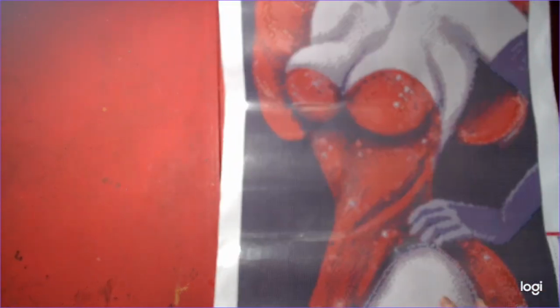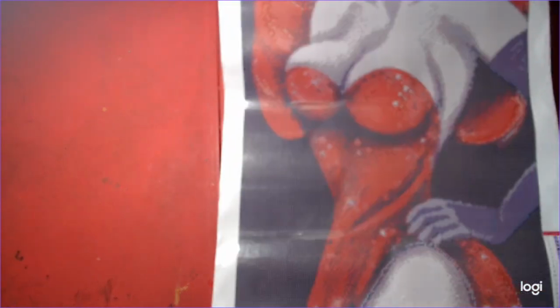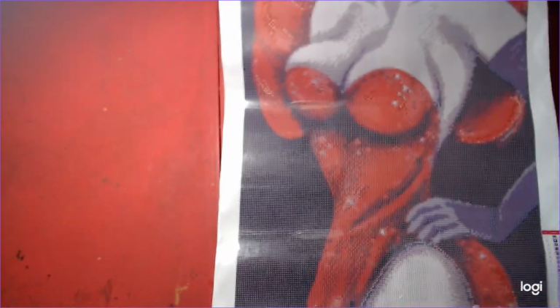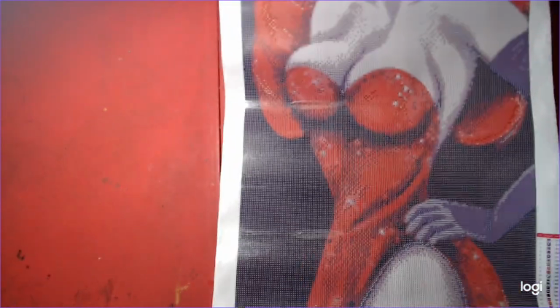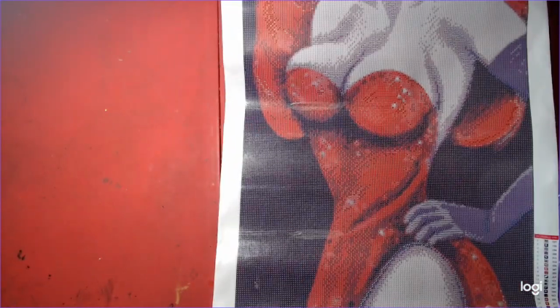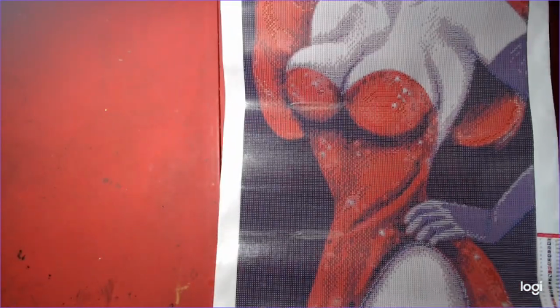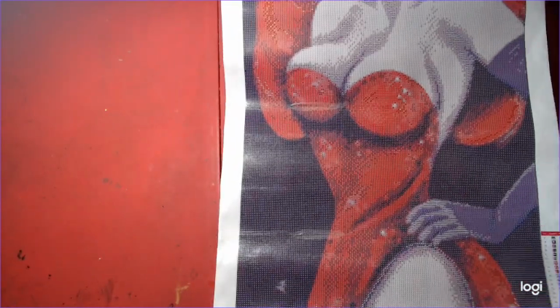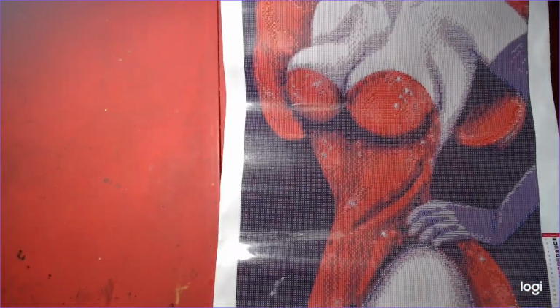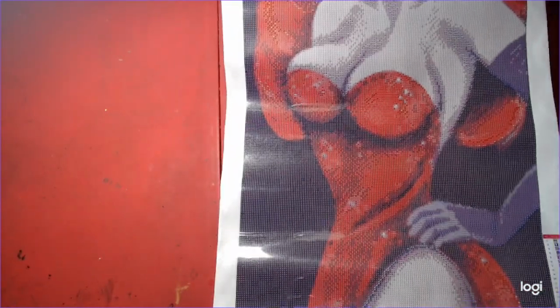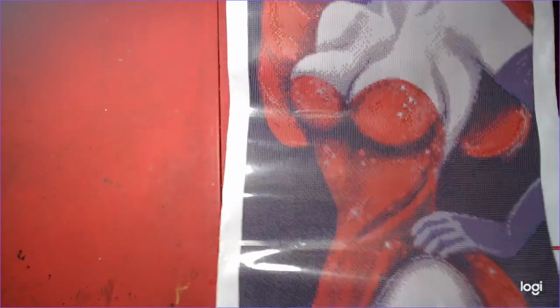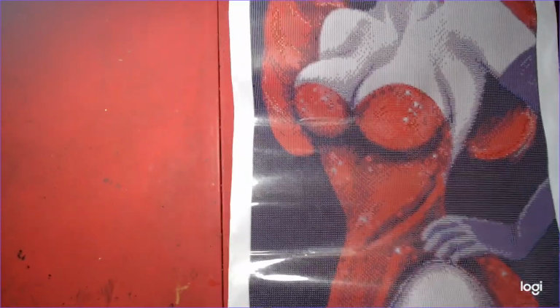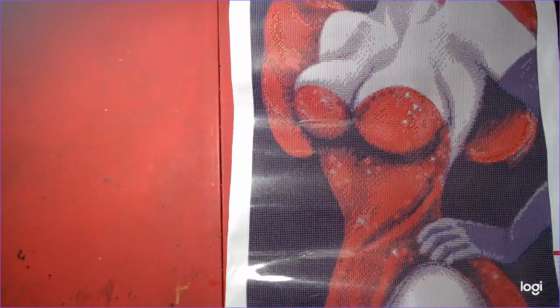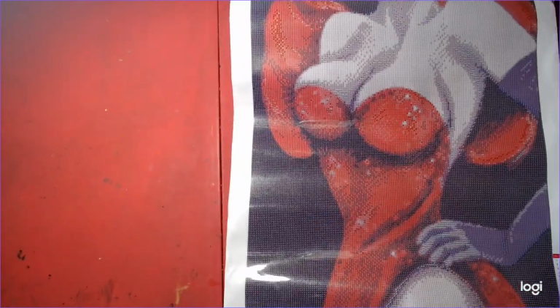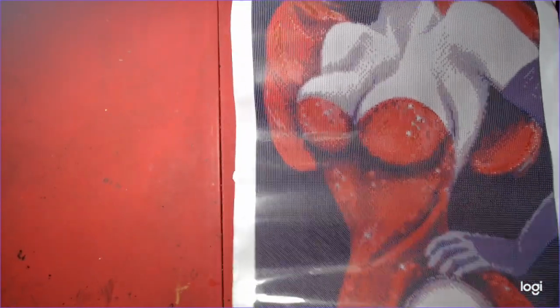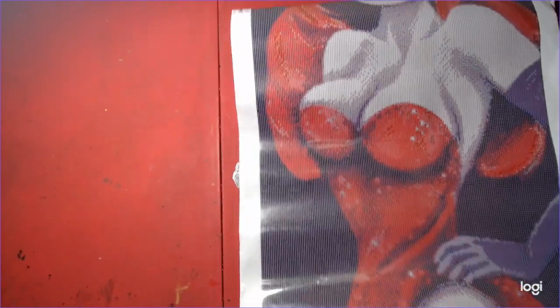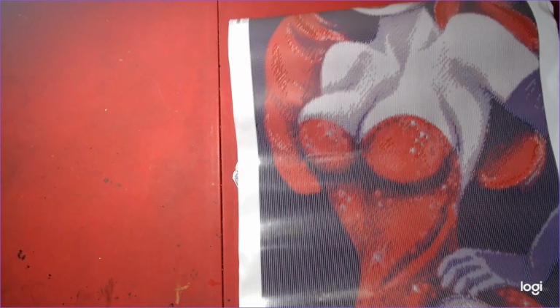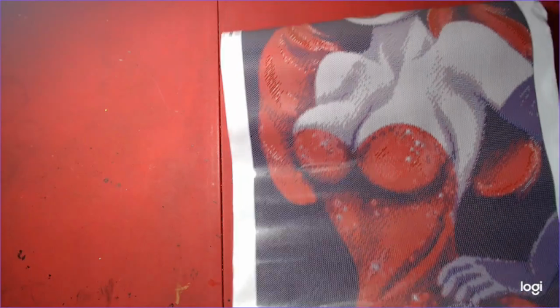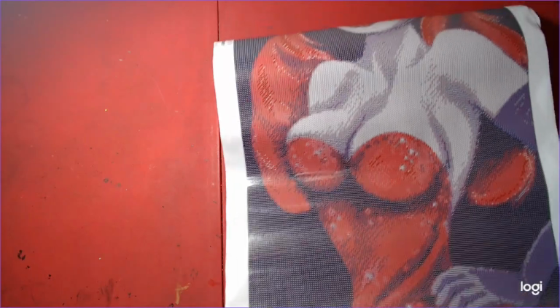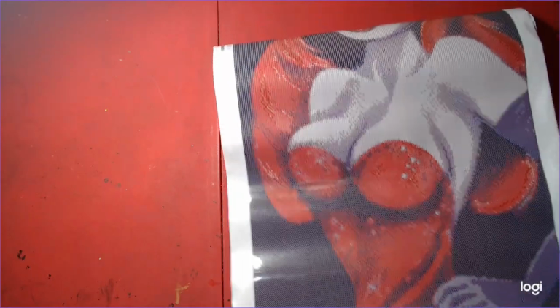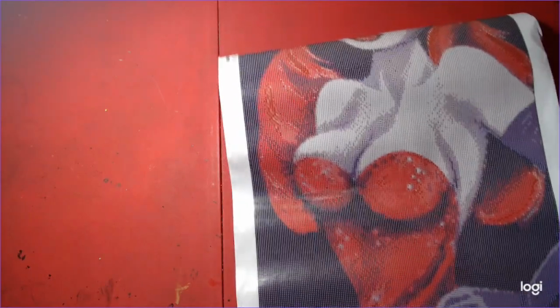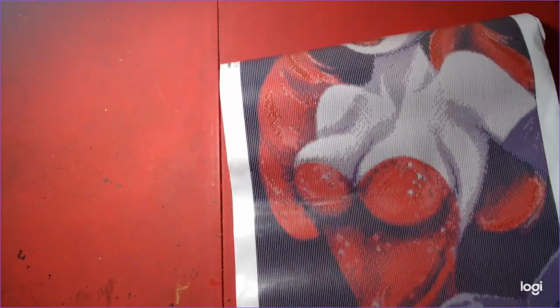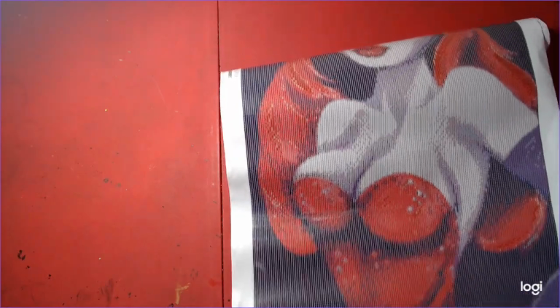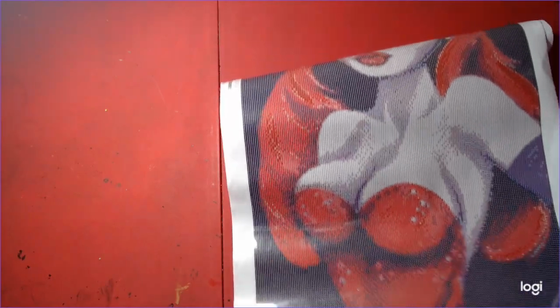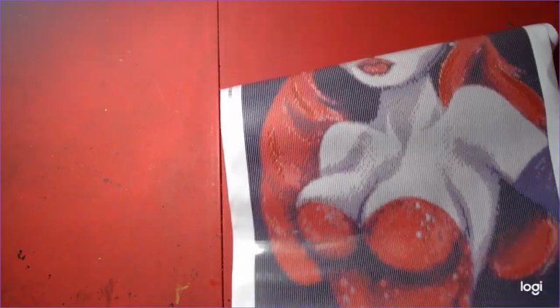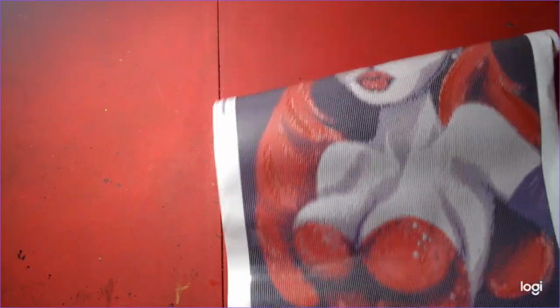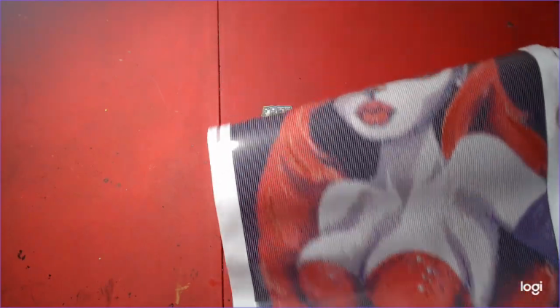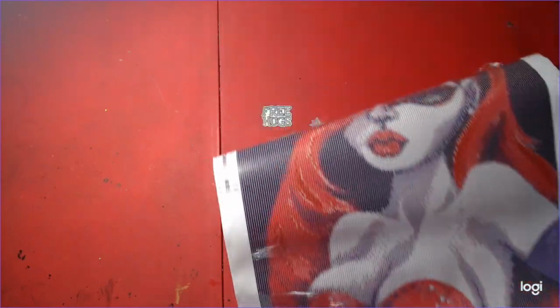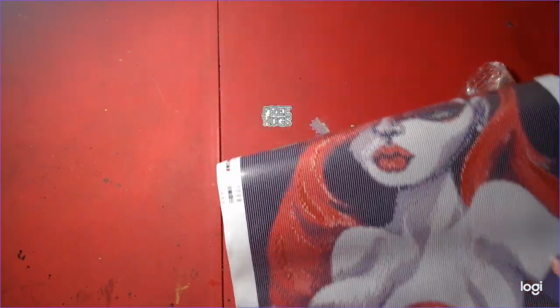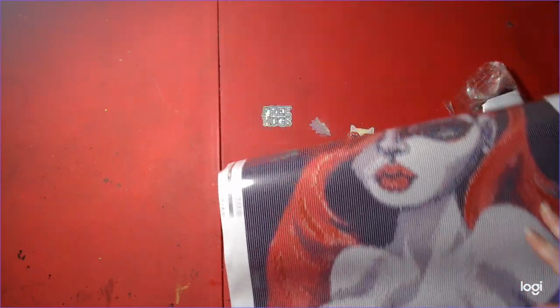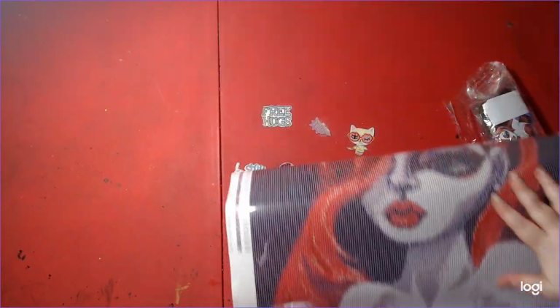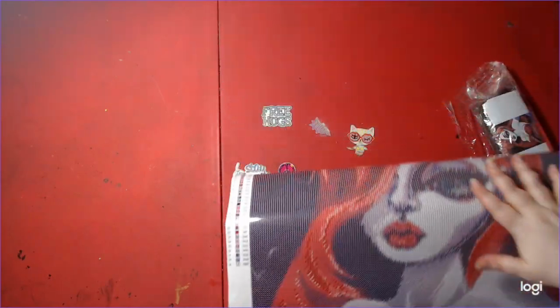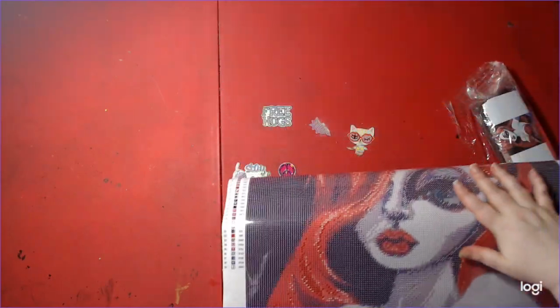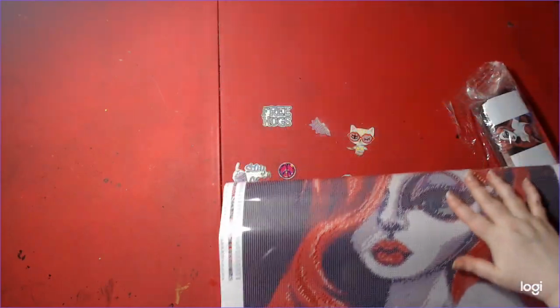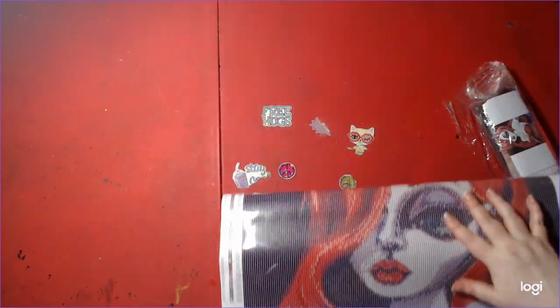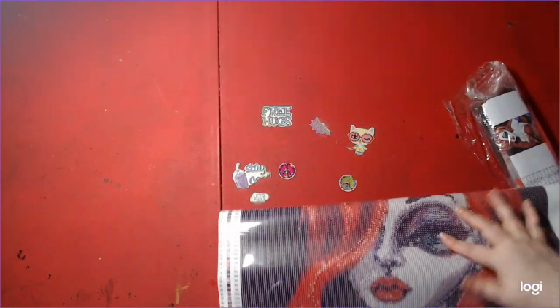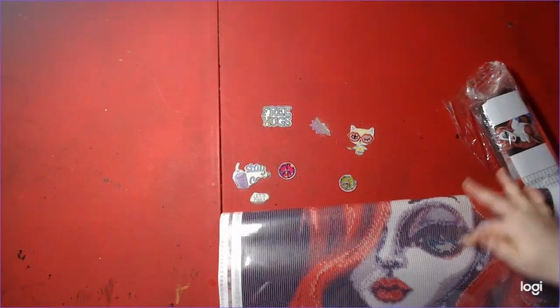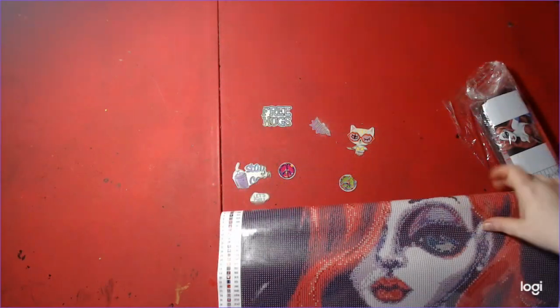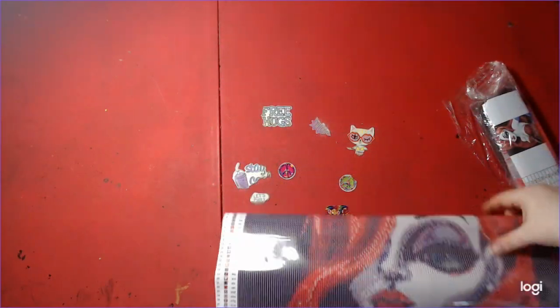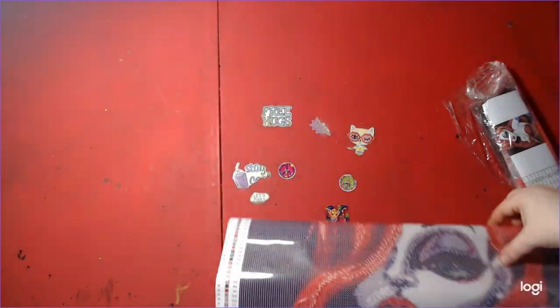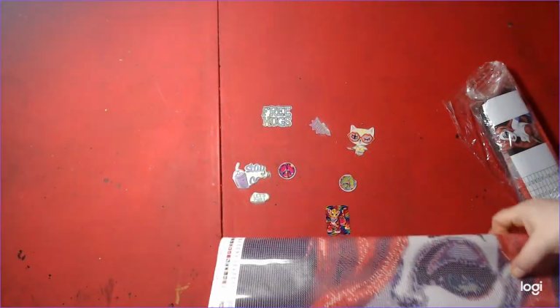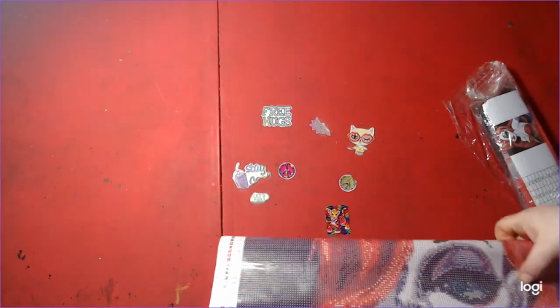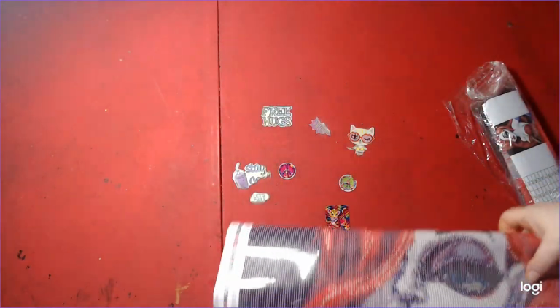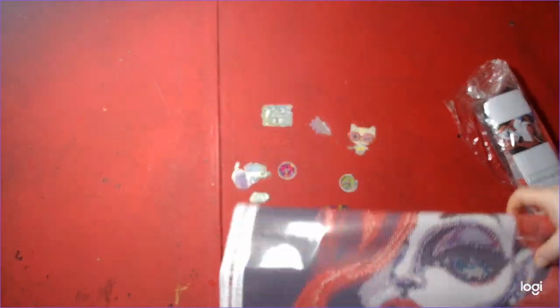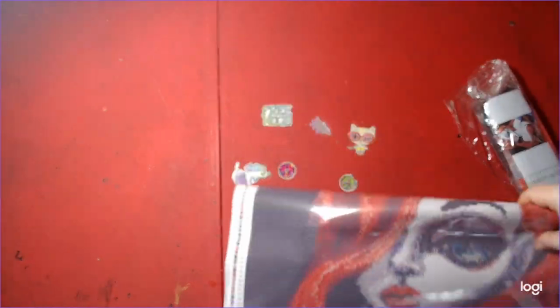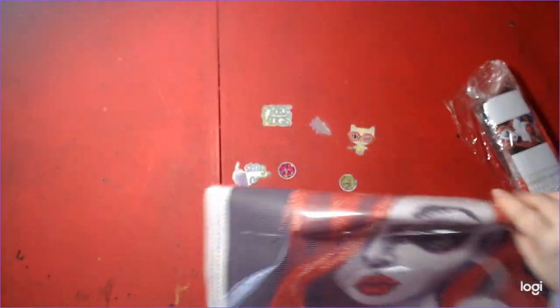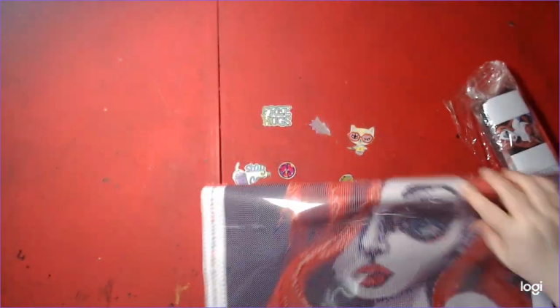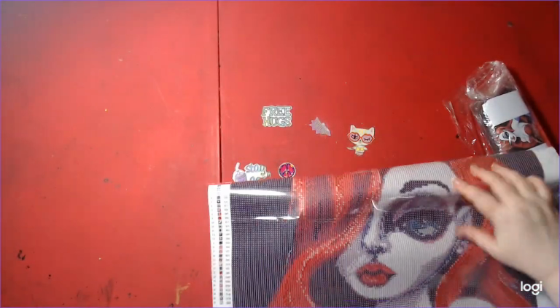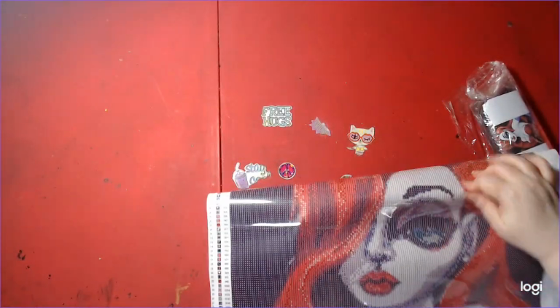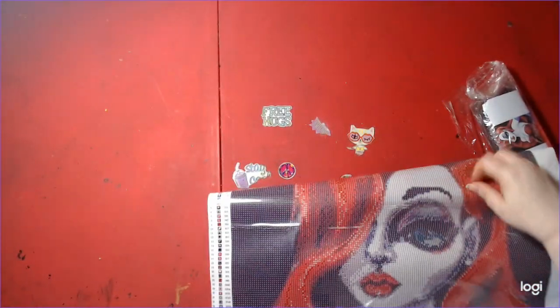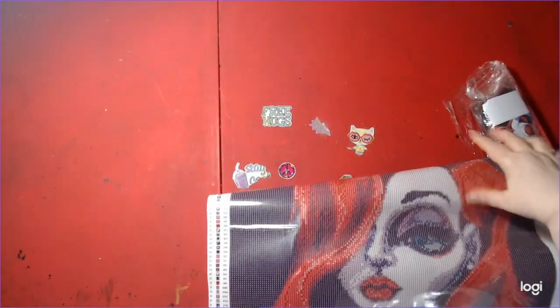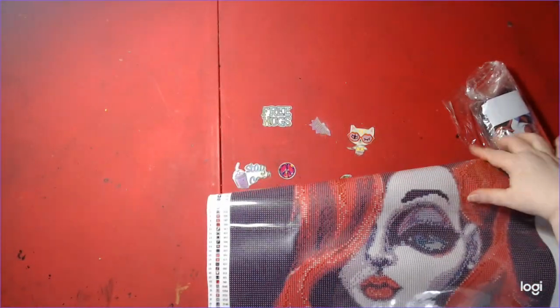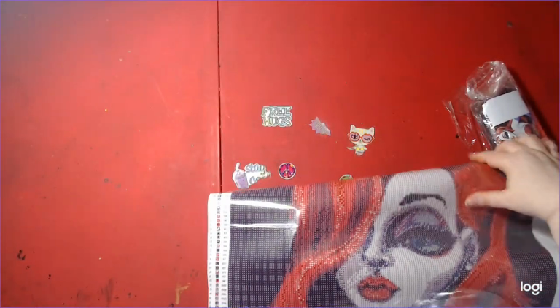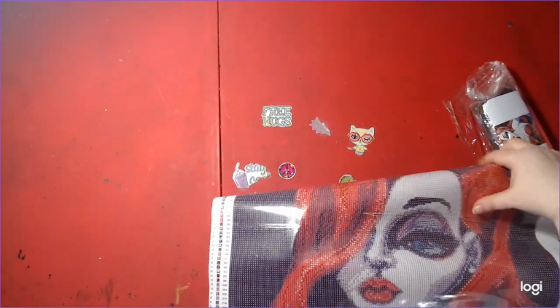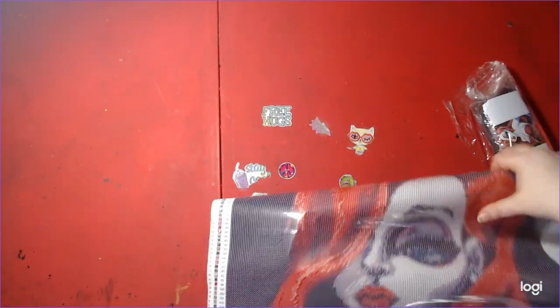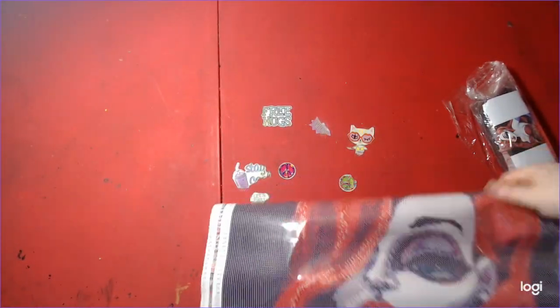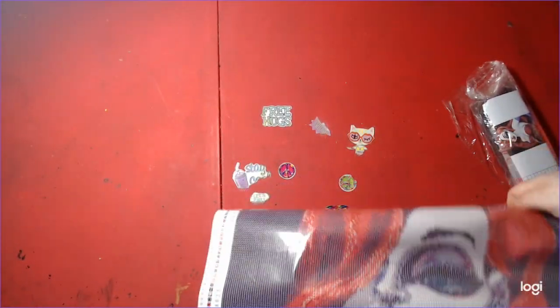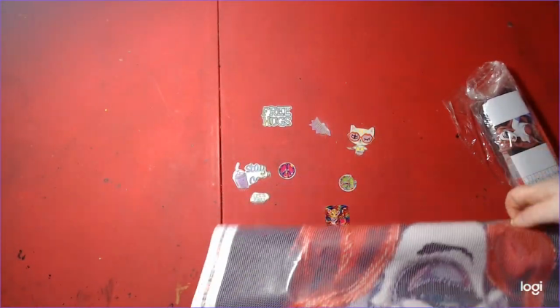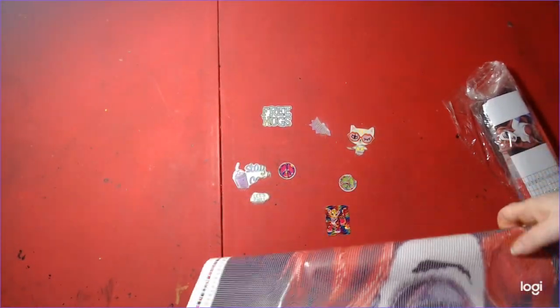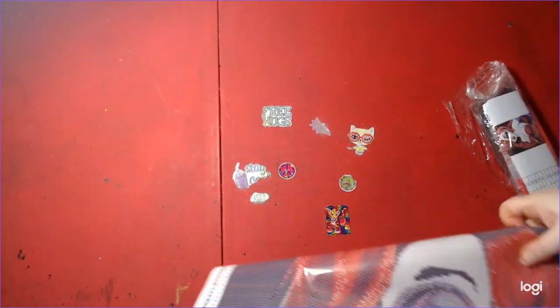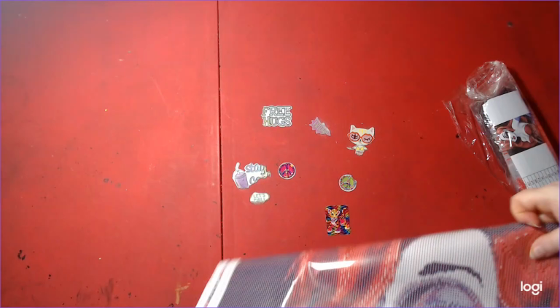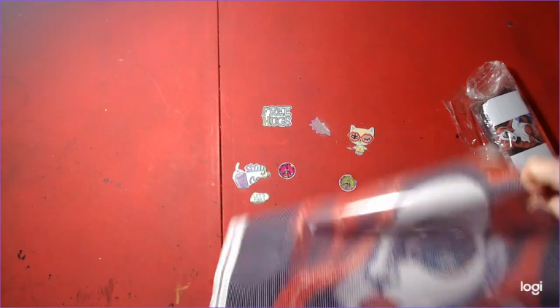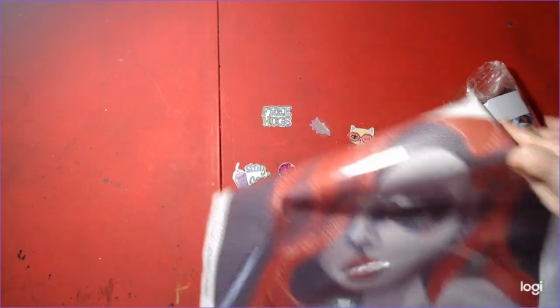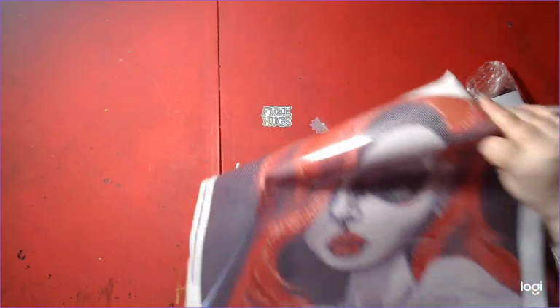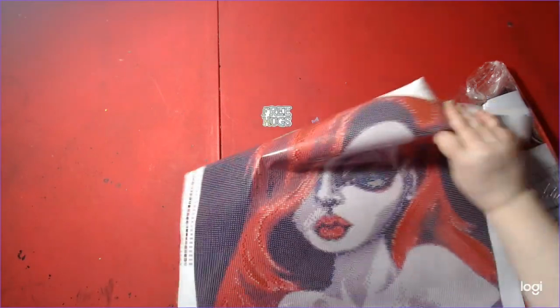I grew up watching Who Framed Roger Rabbit. I missed out on Mandy Manzano's version of it.